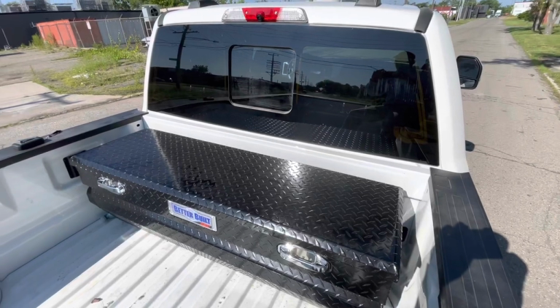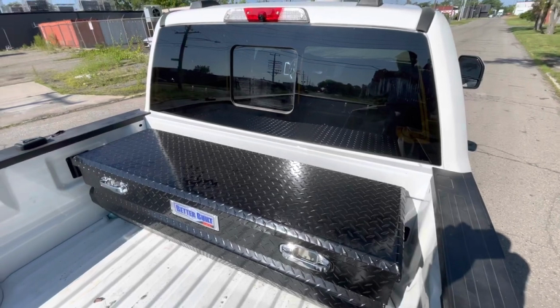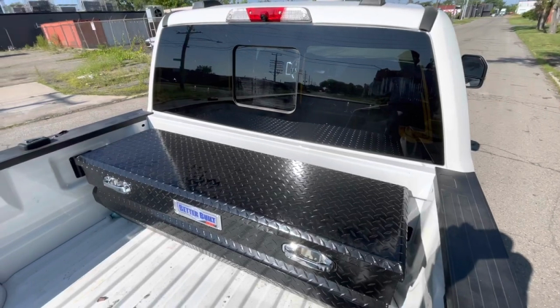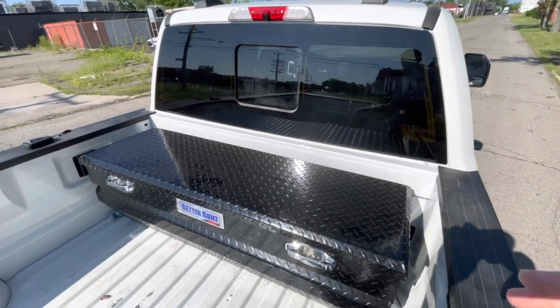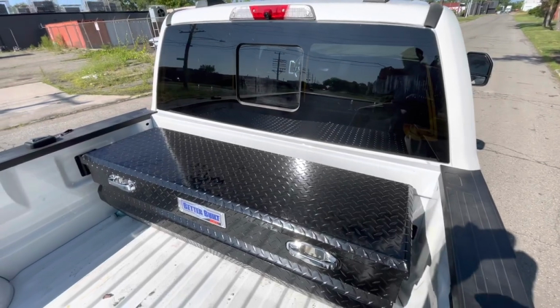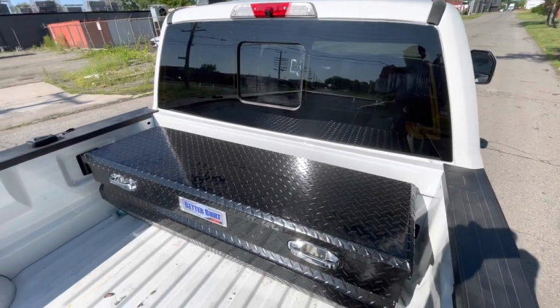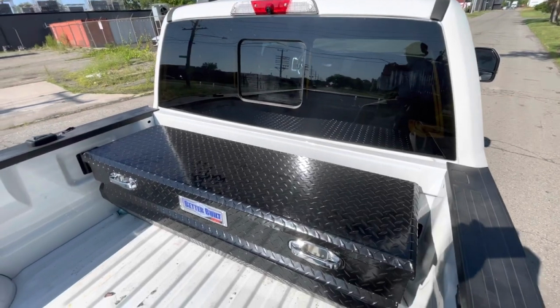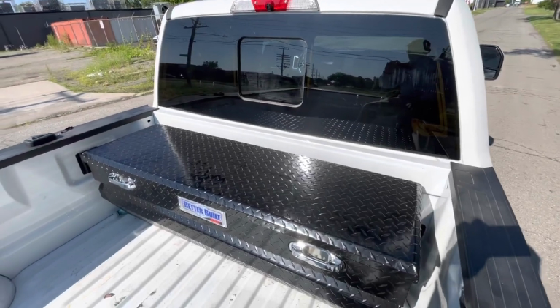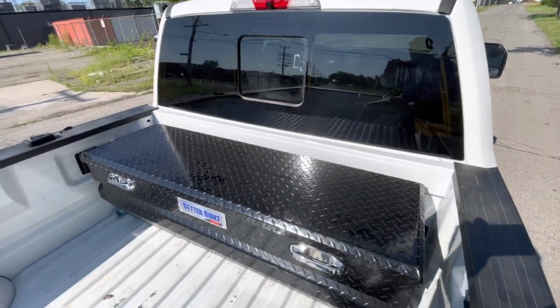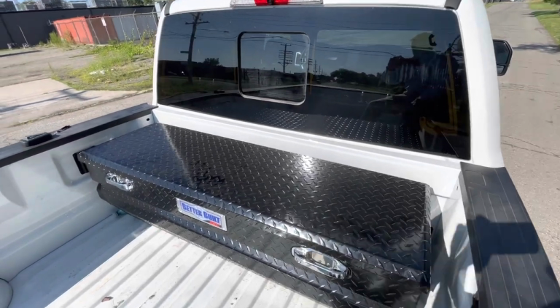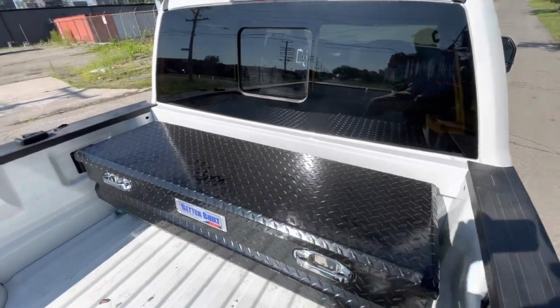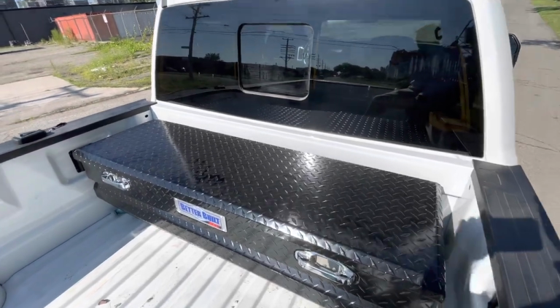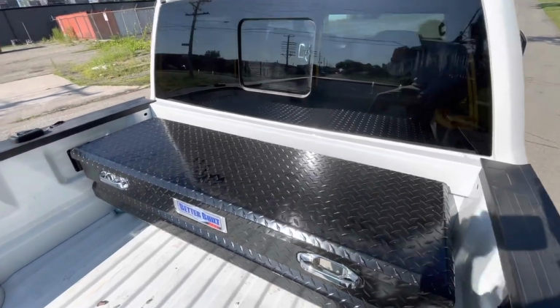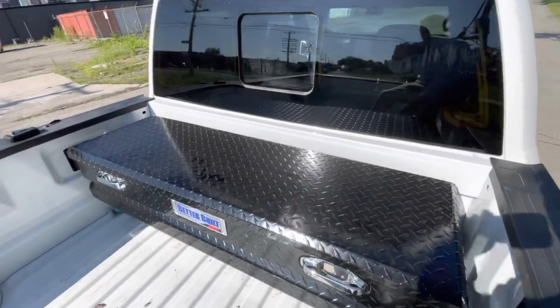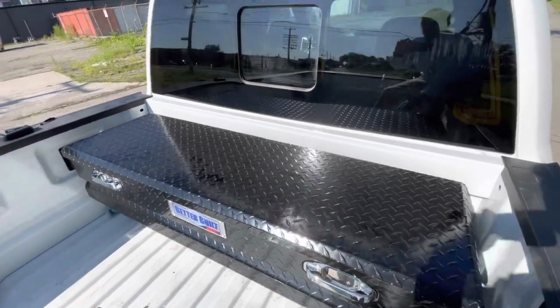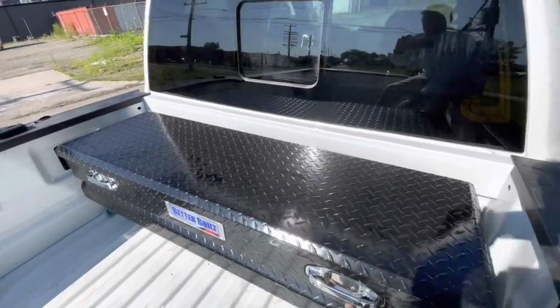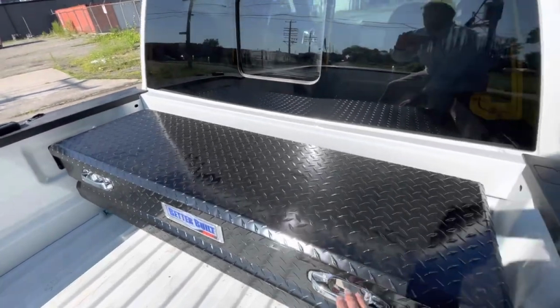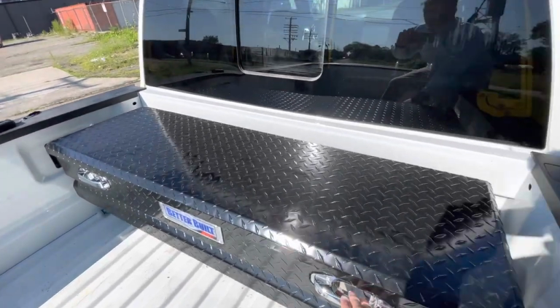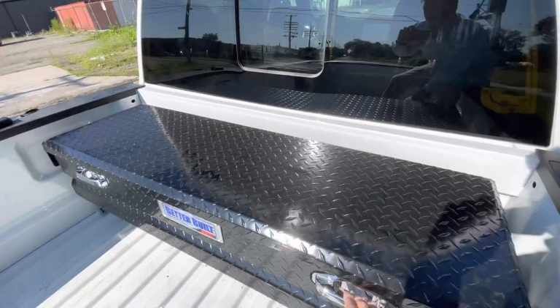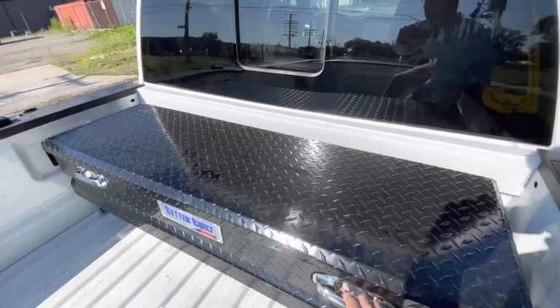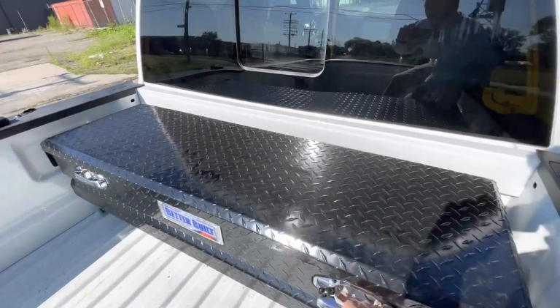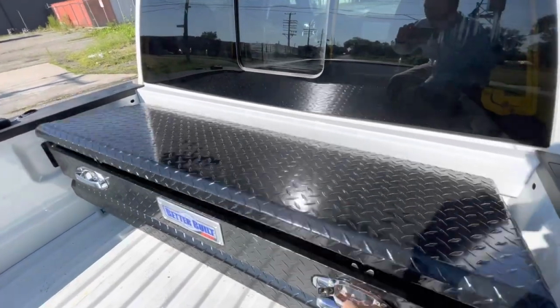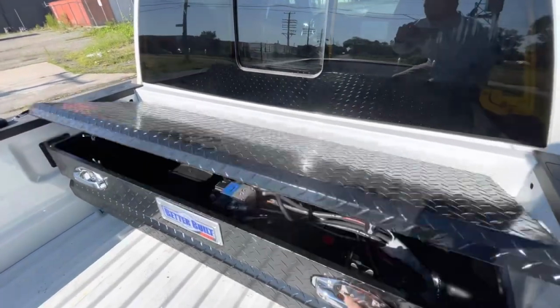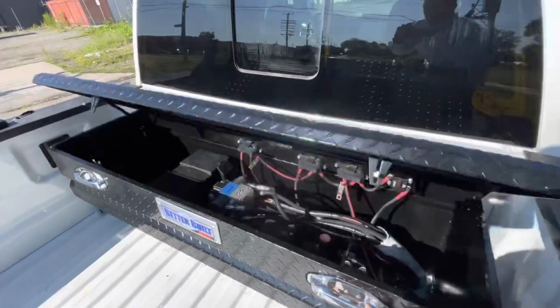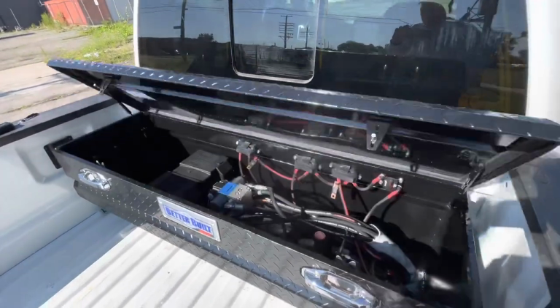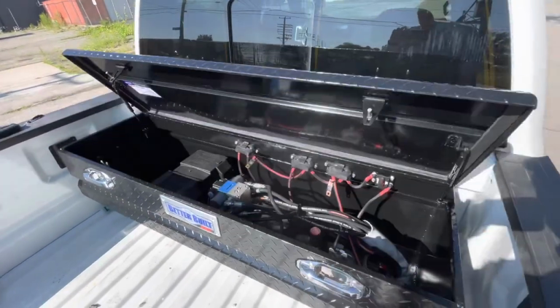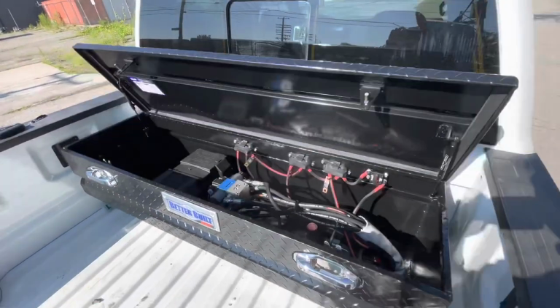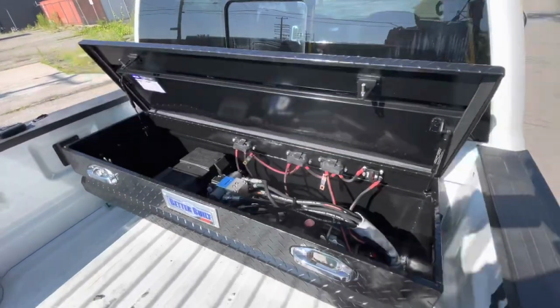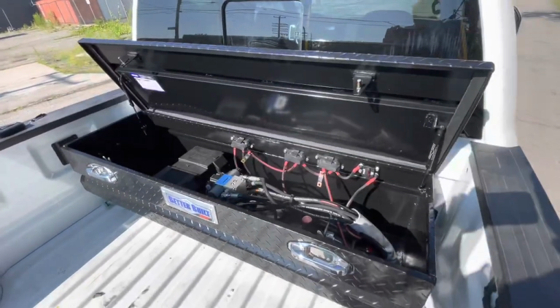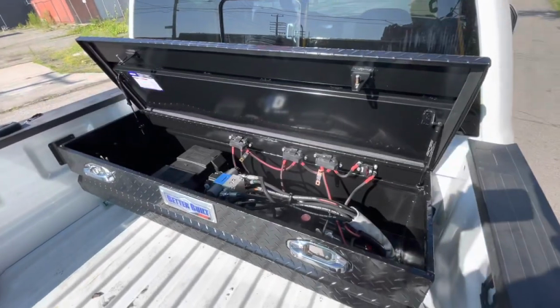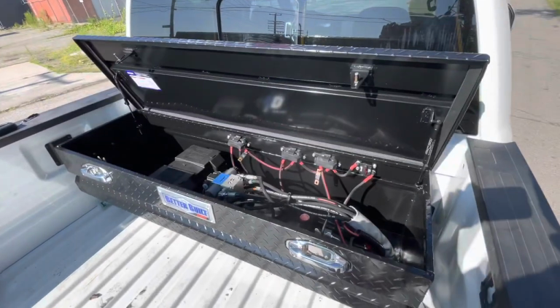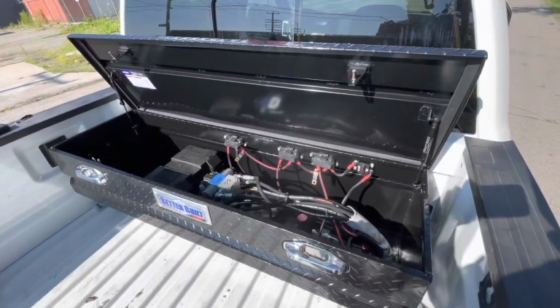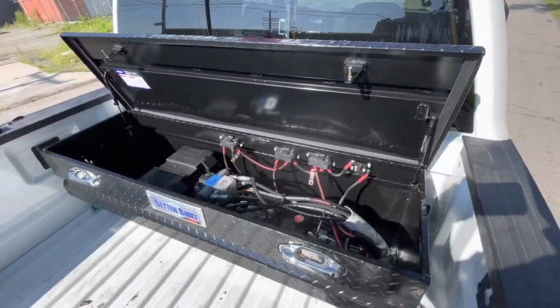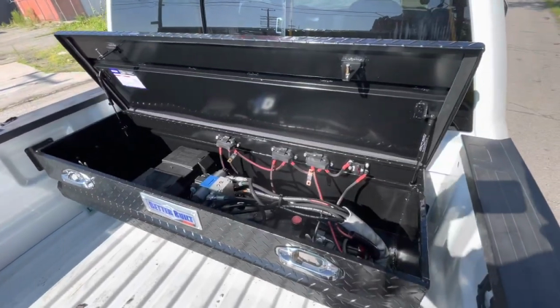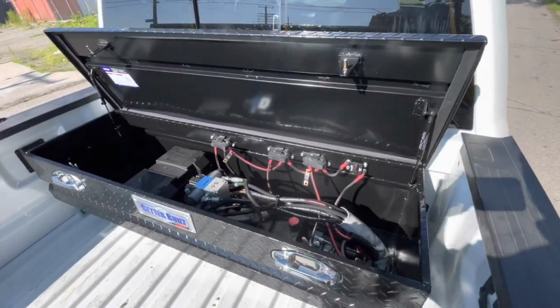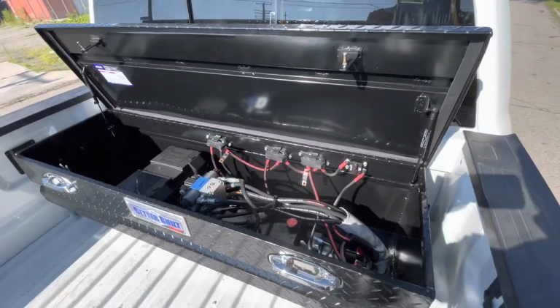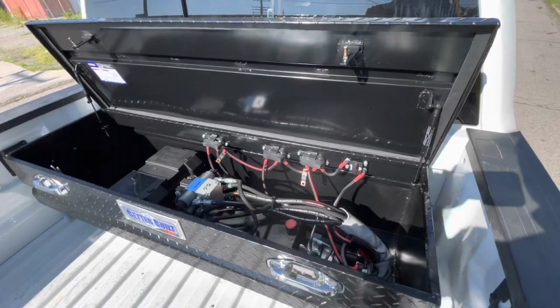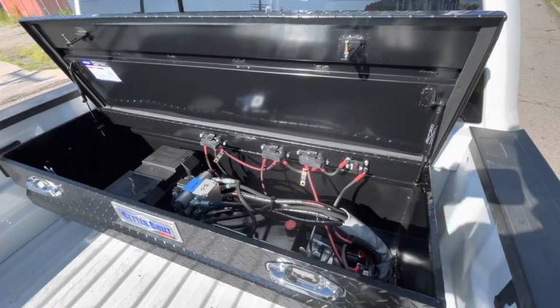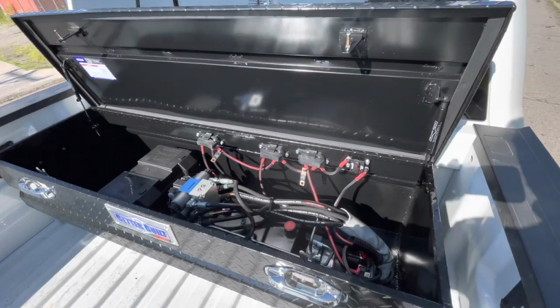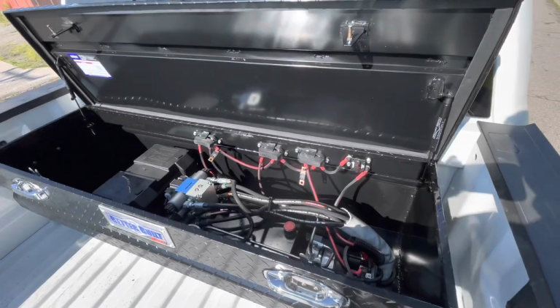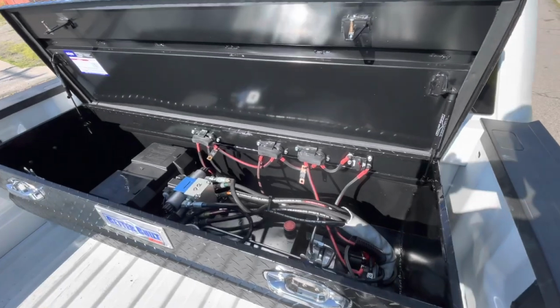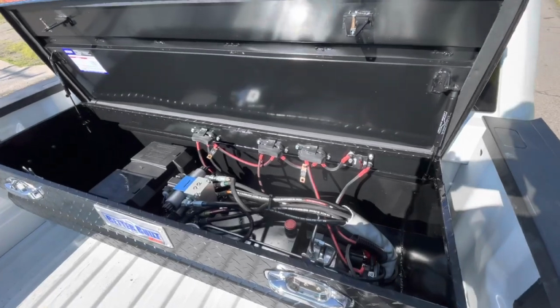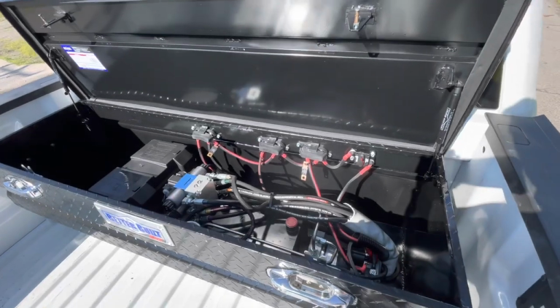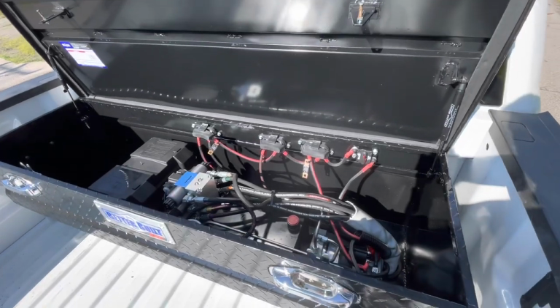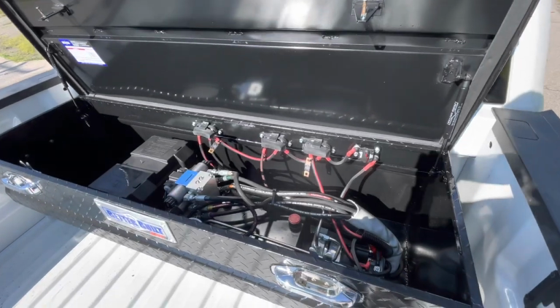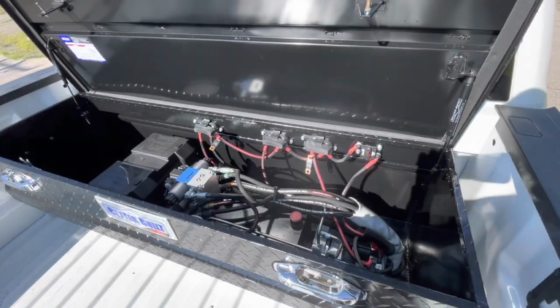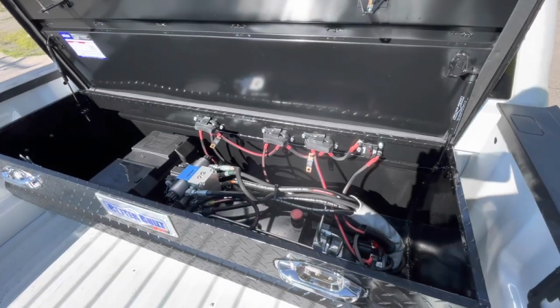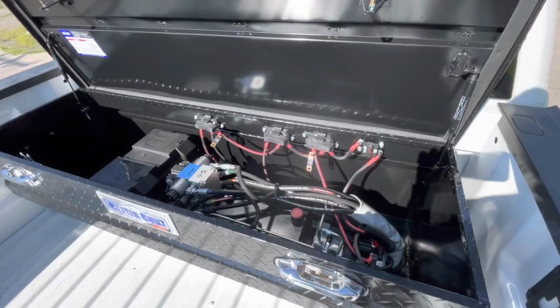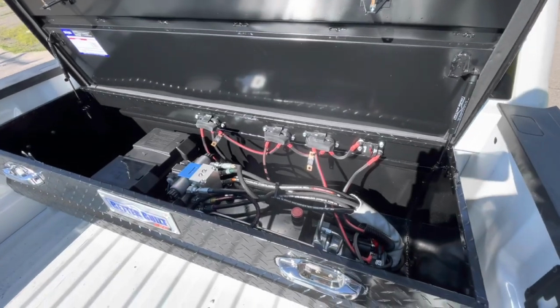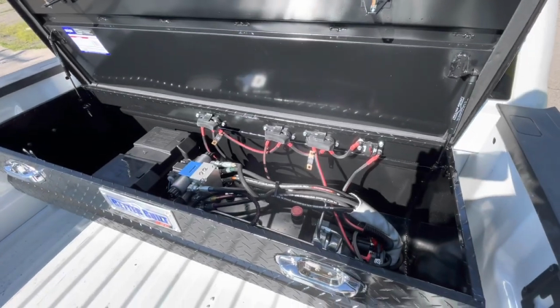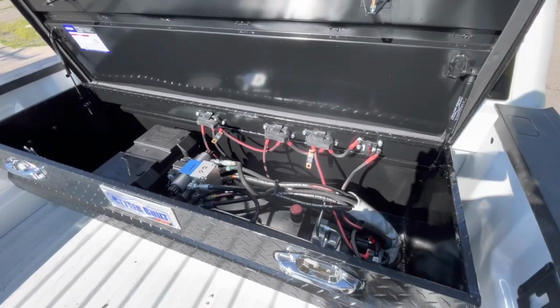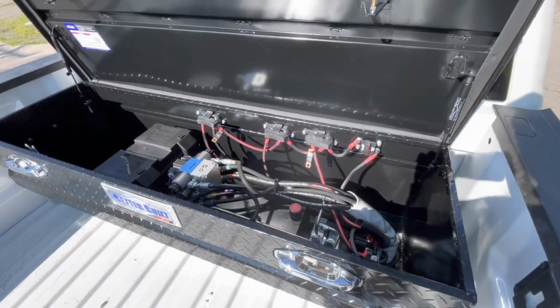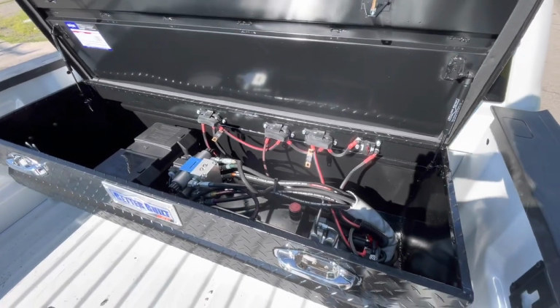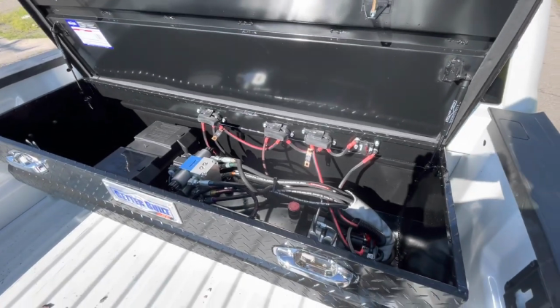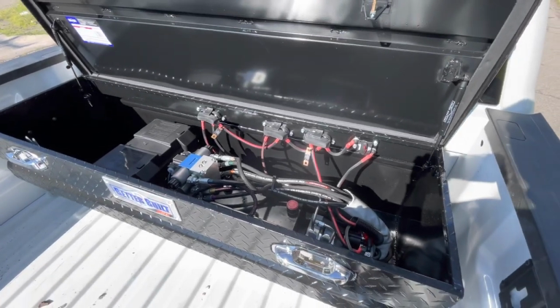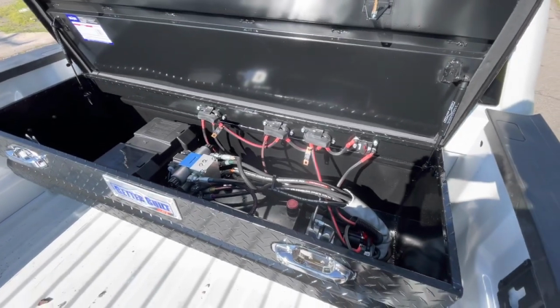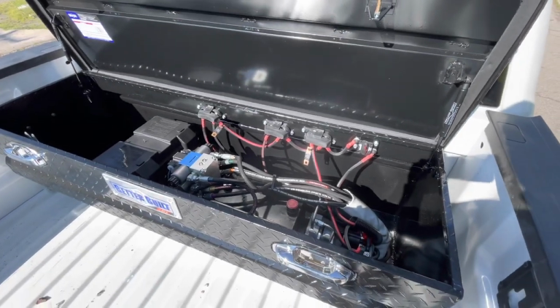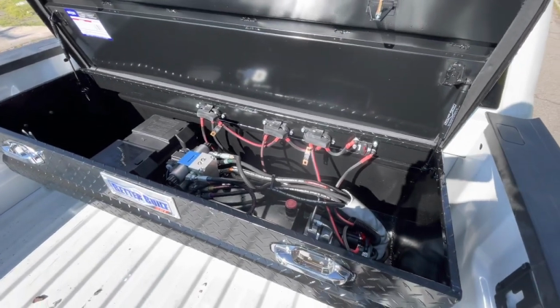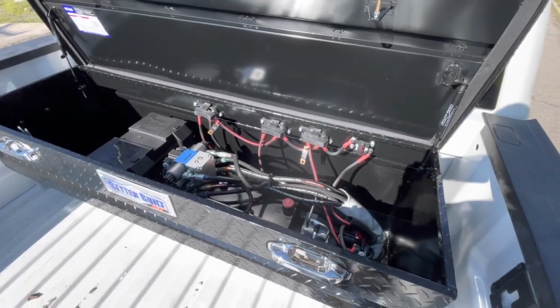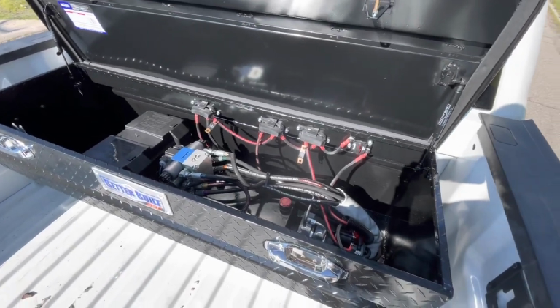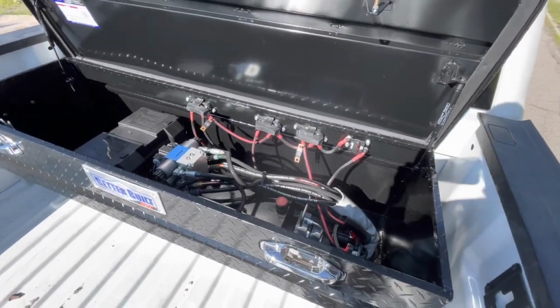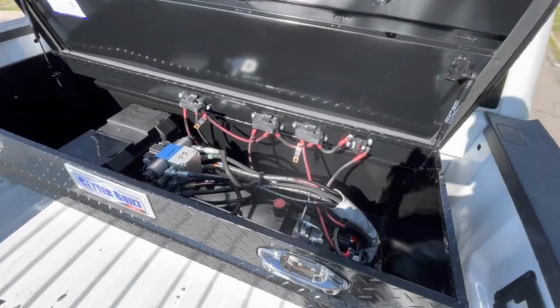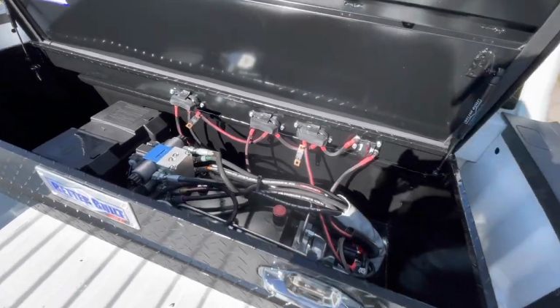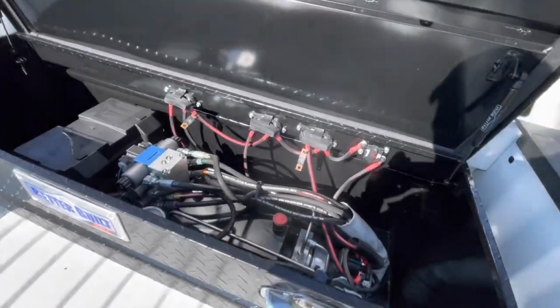Good morning. I just want to show you guys in real time the double motor electric hydraulic pump in action. We're pretty proud of this thing.